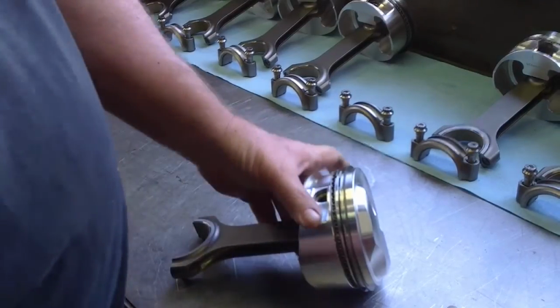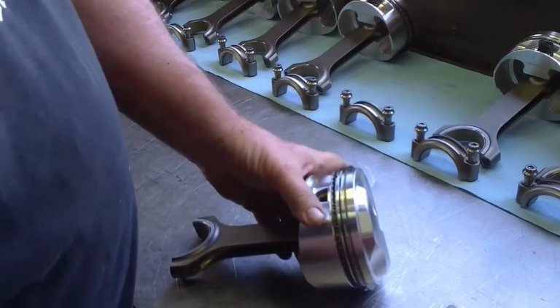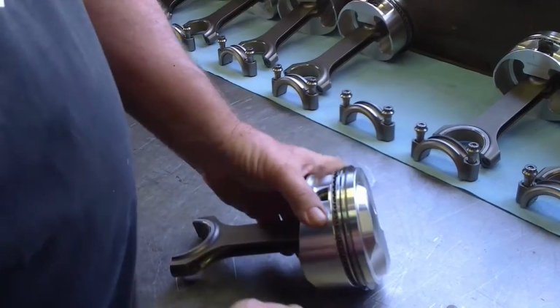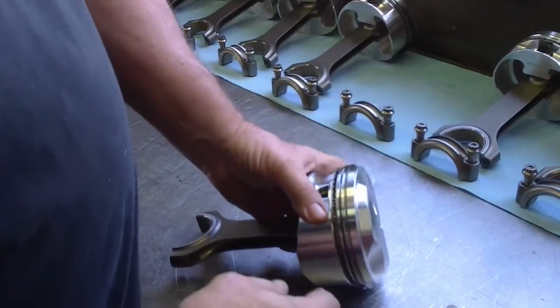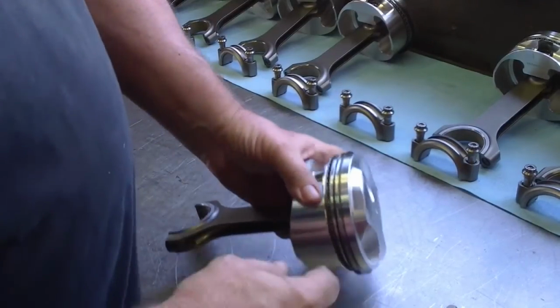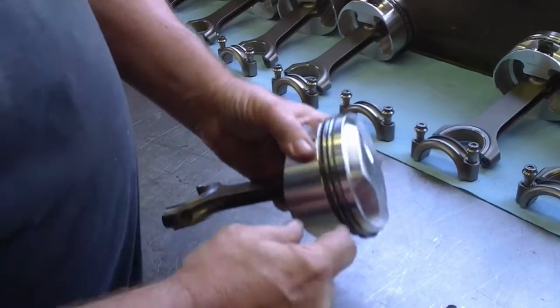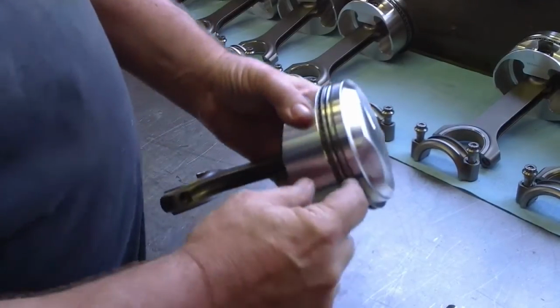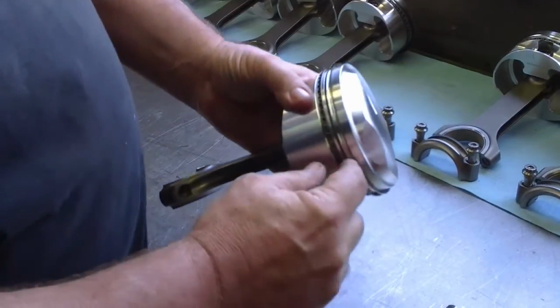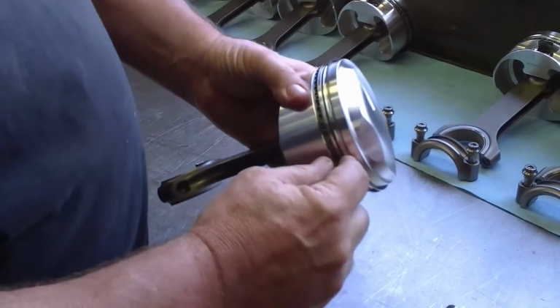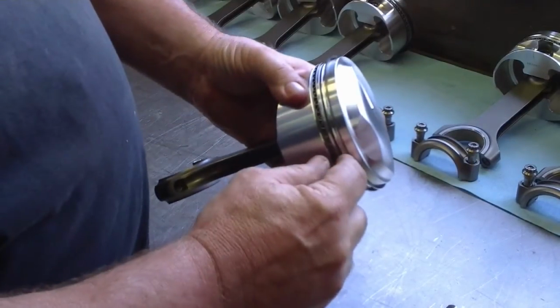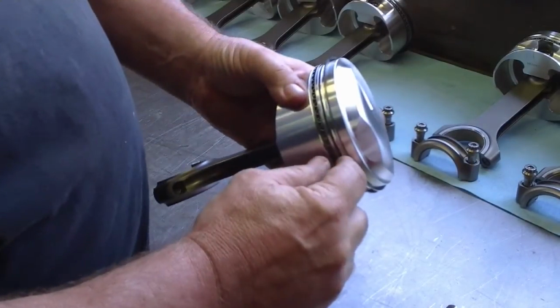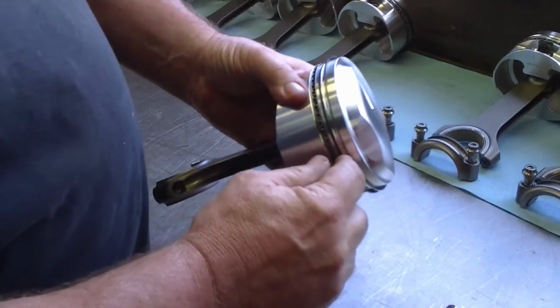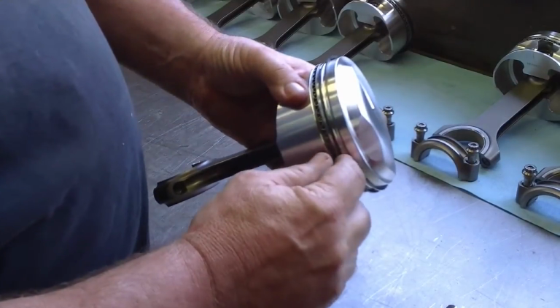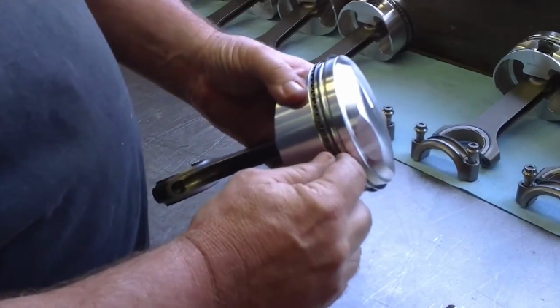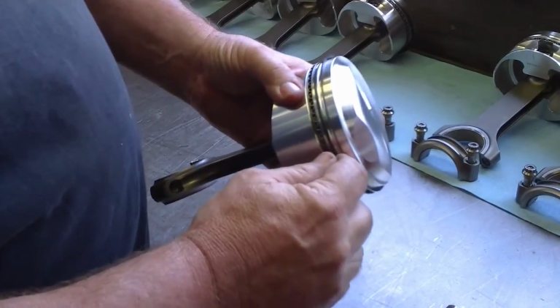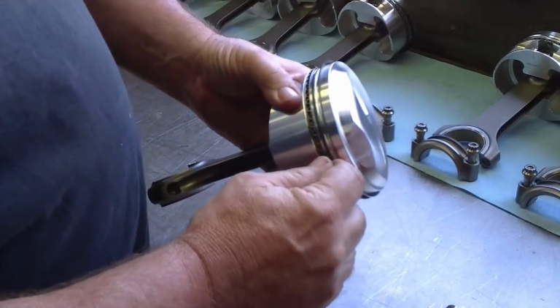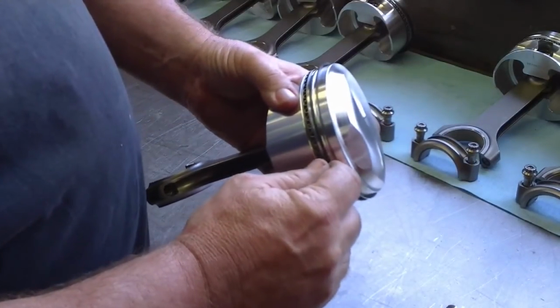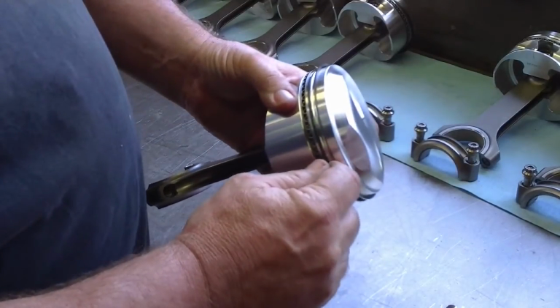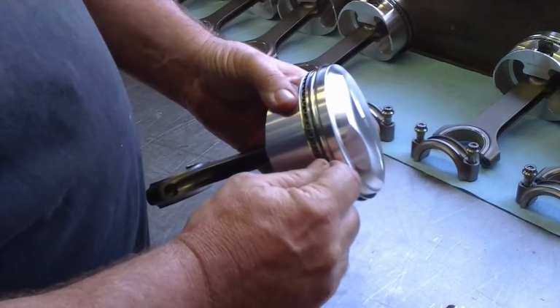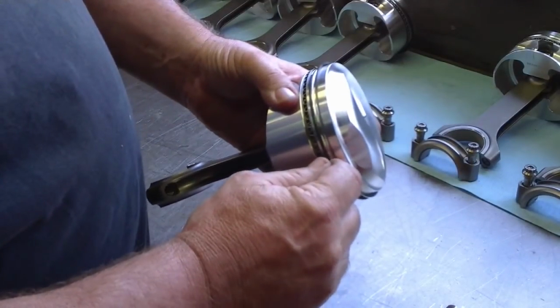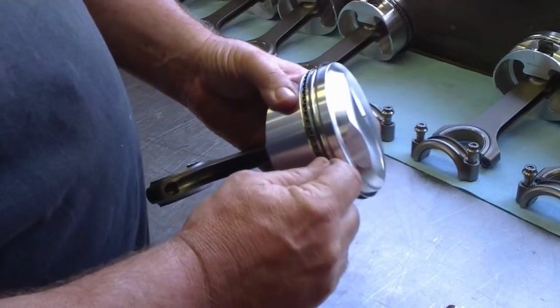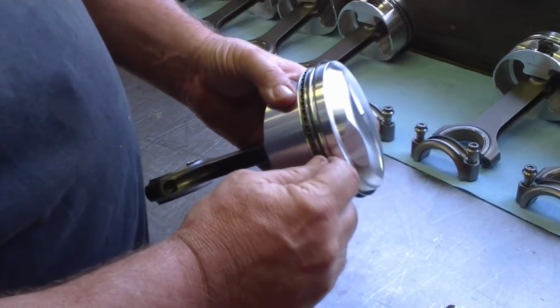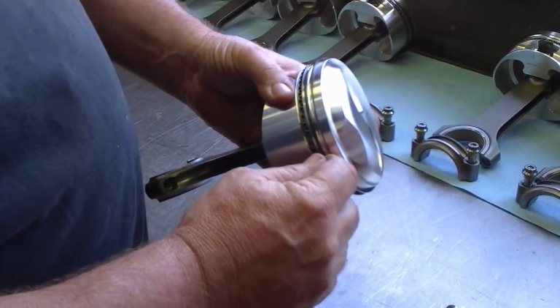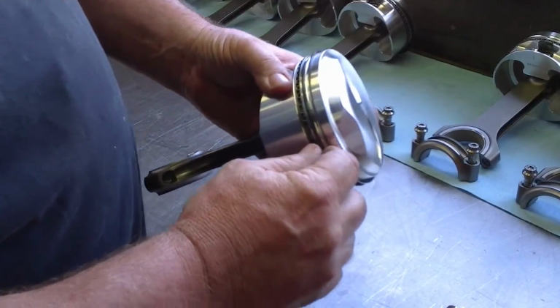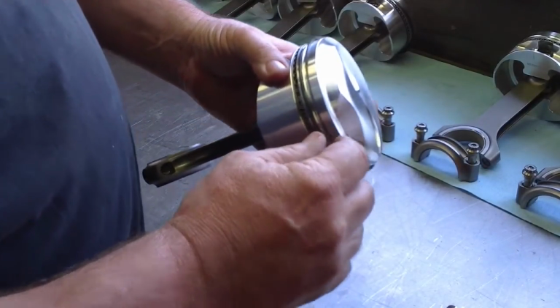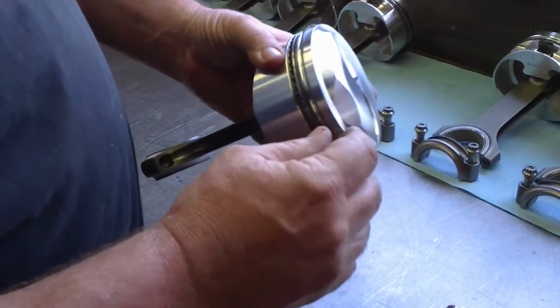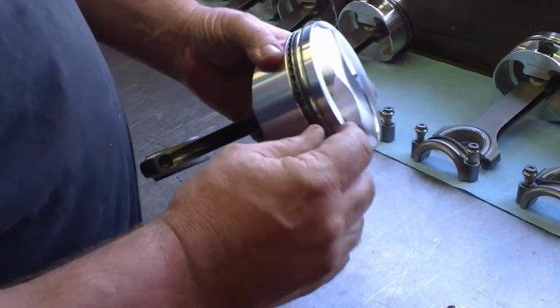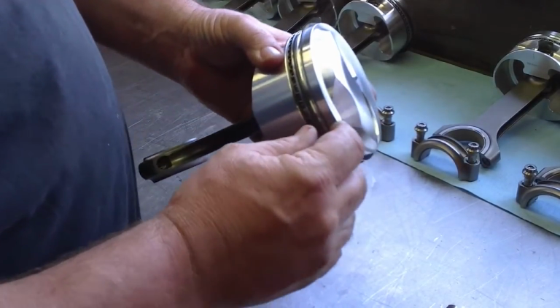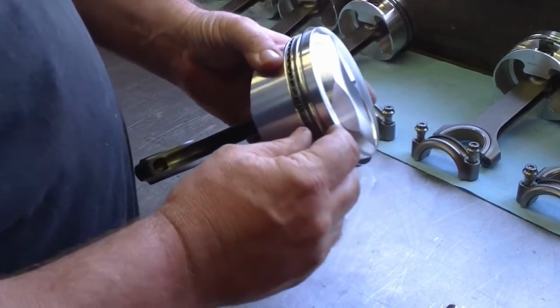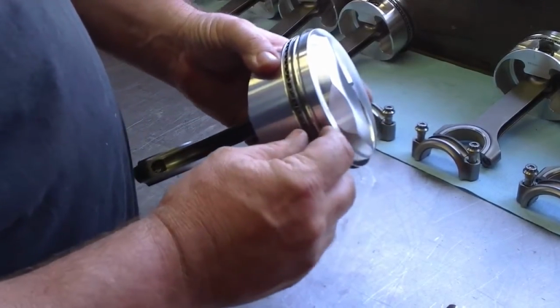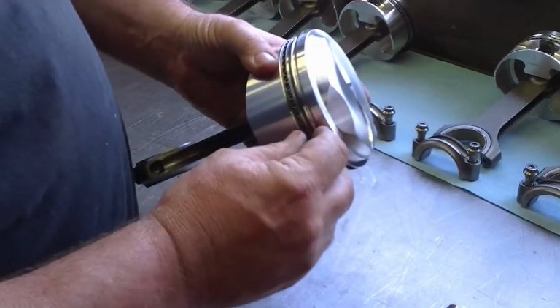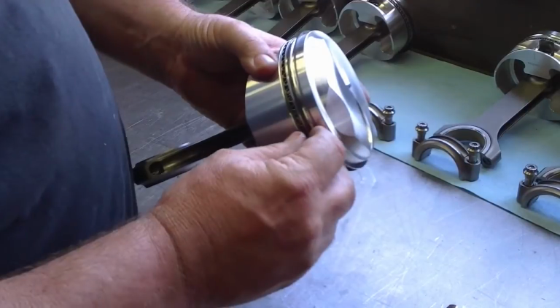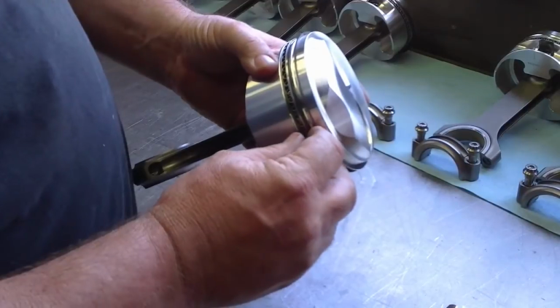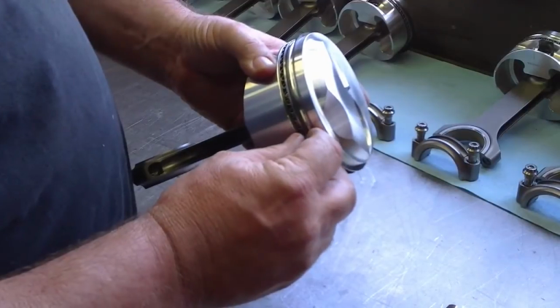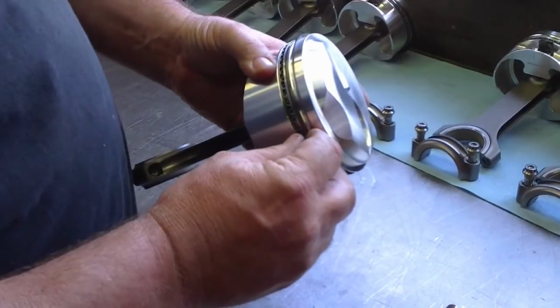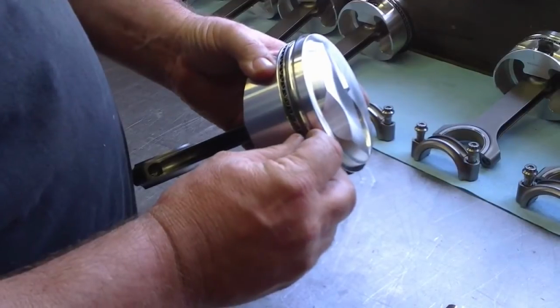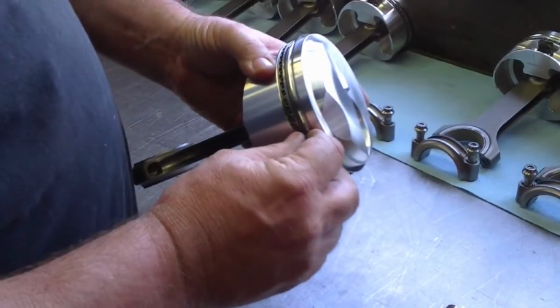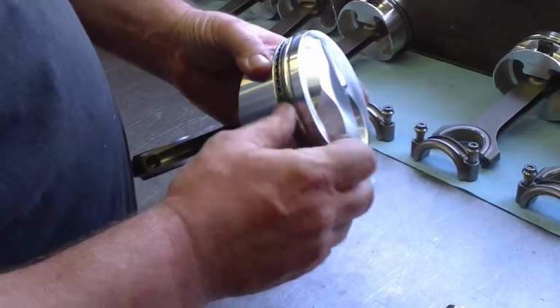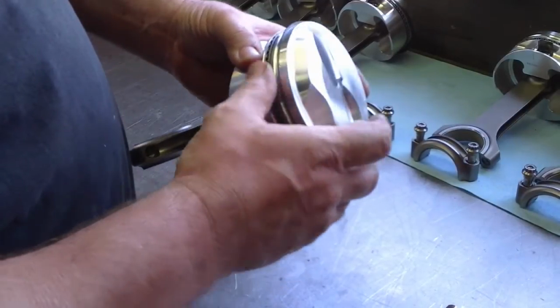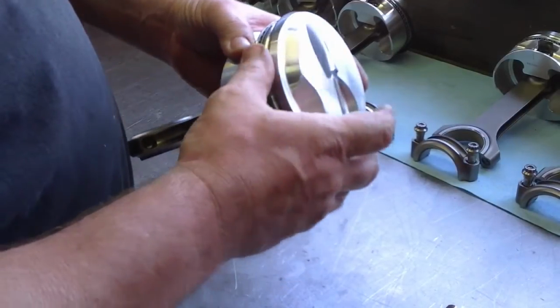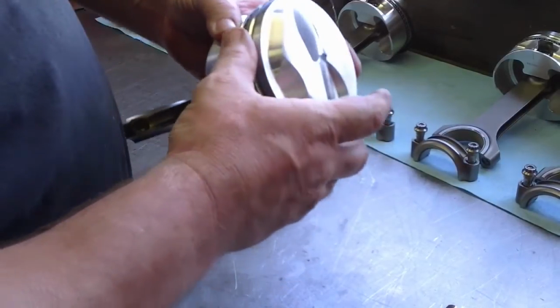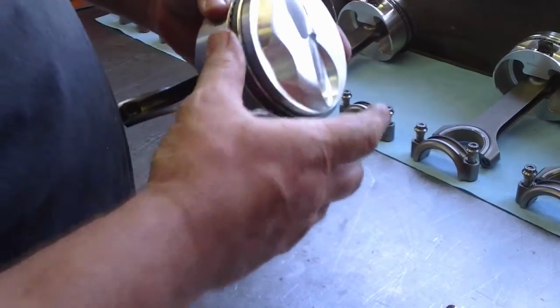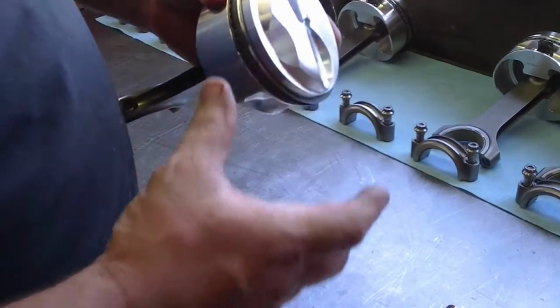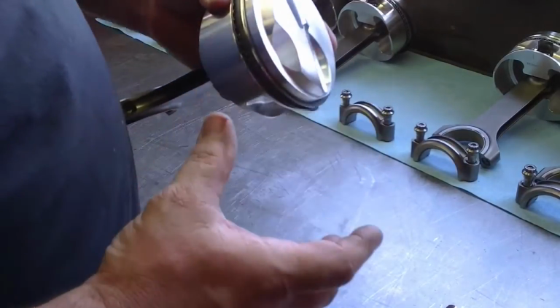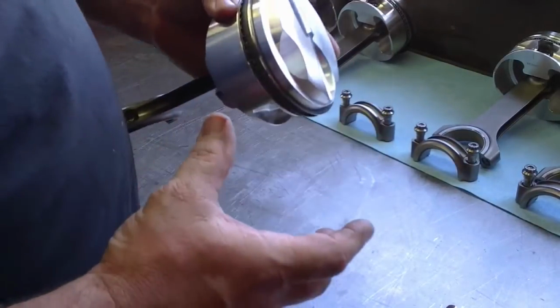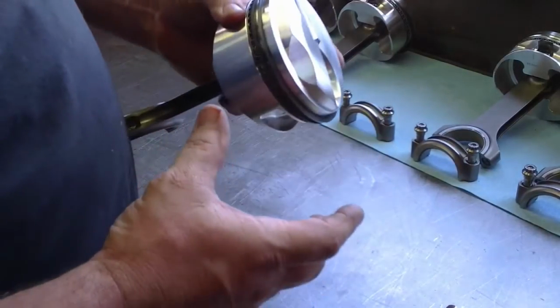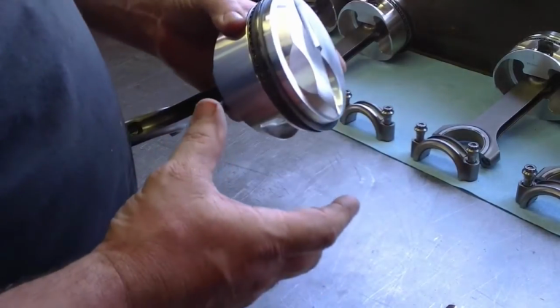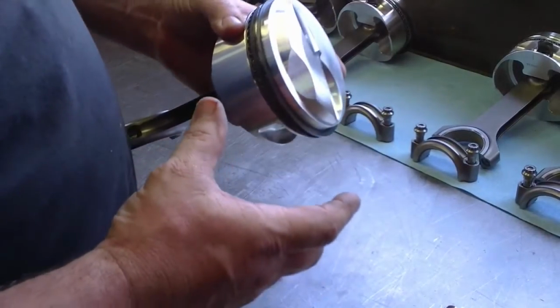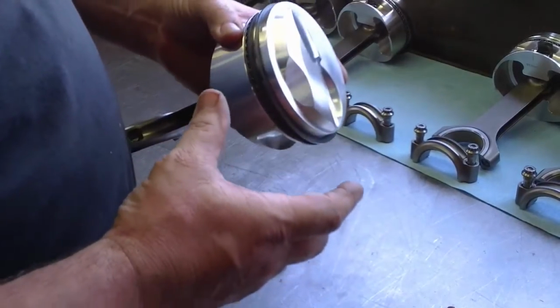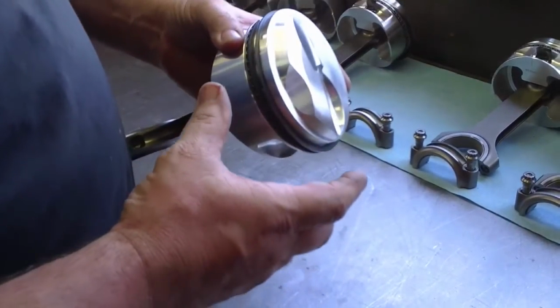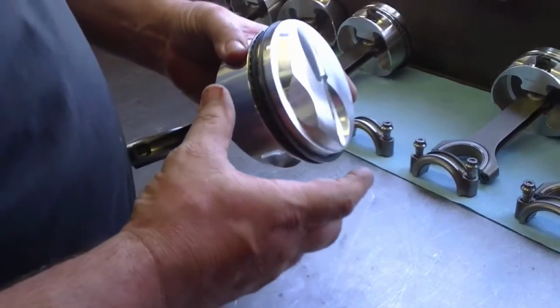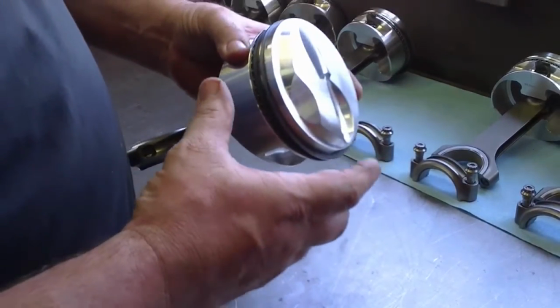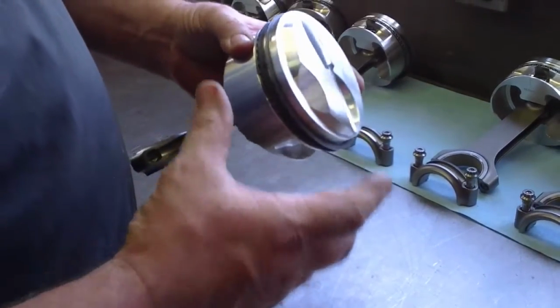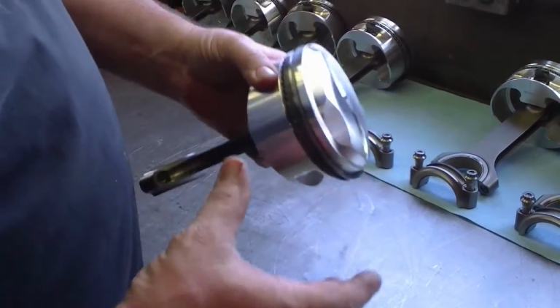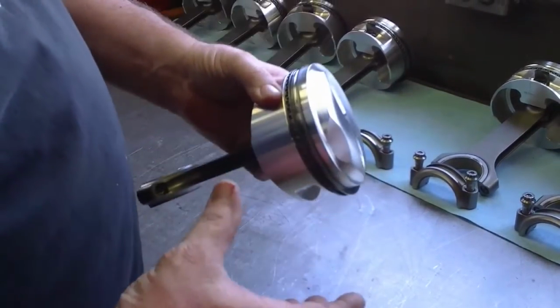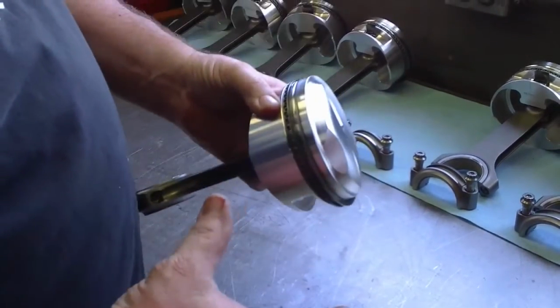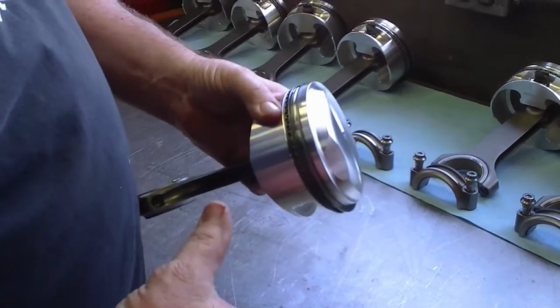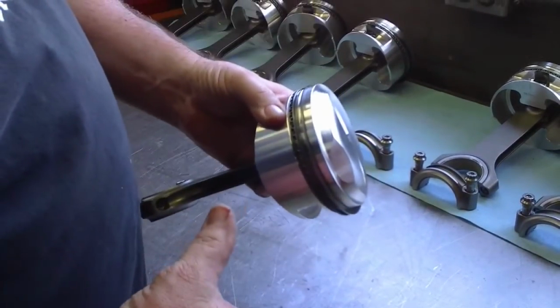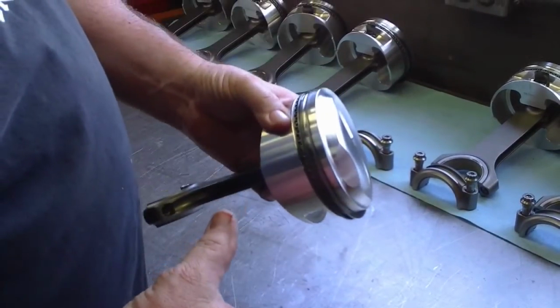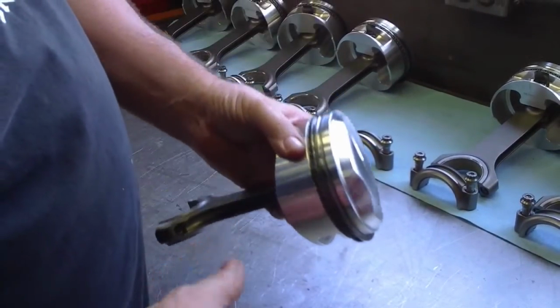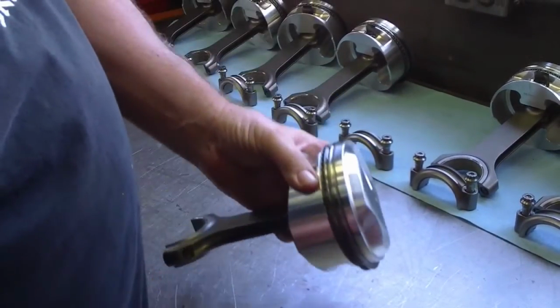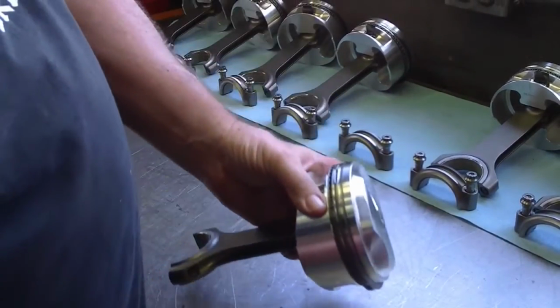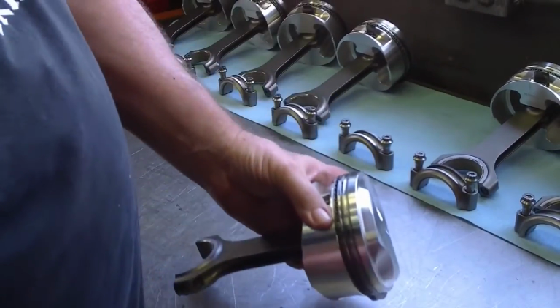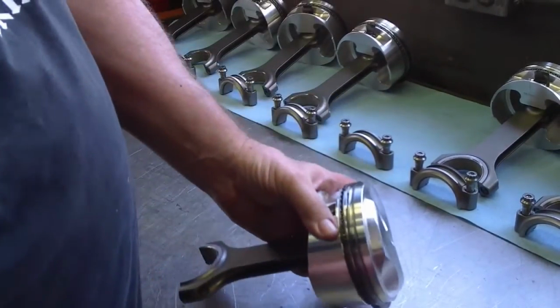I want the compression gases to be able to get behind the ring, but I don't want so much clearance that it won't build any pressure behind that ring and push it against the cylinder wall.